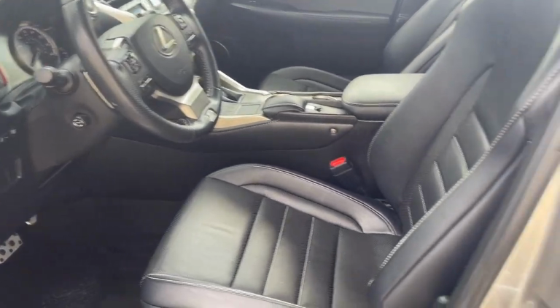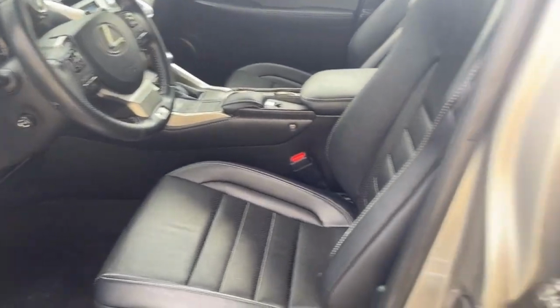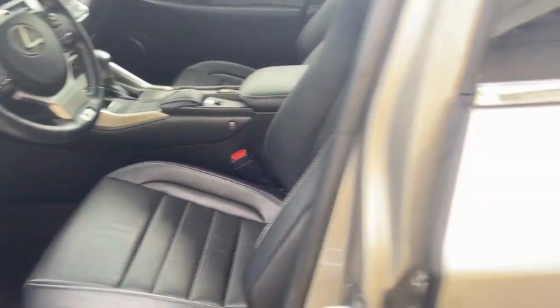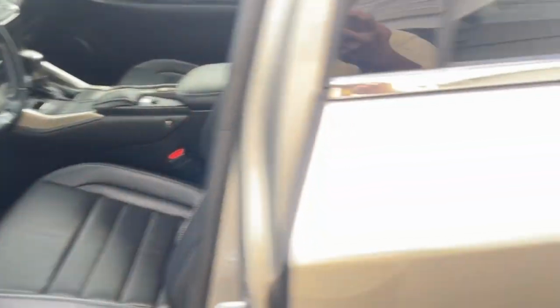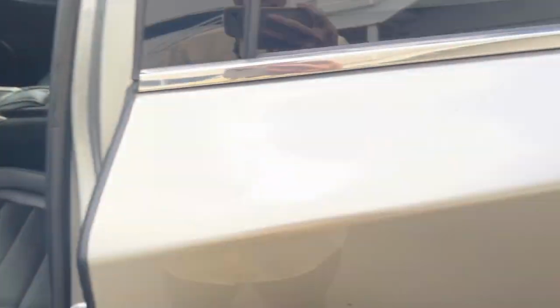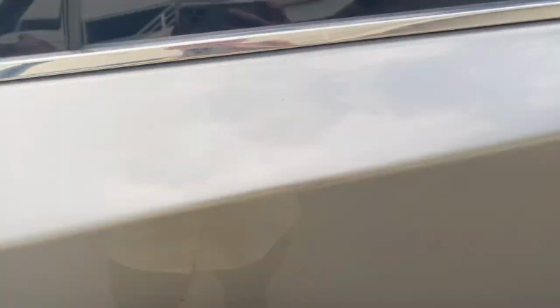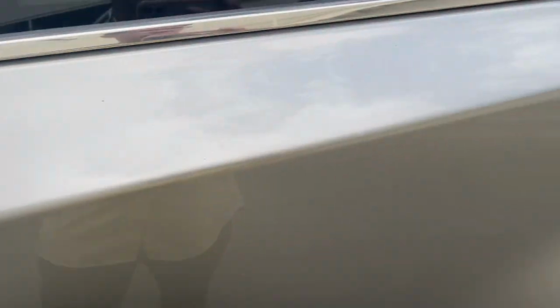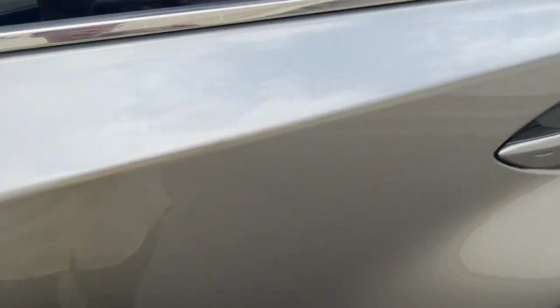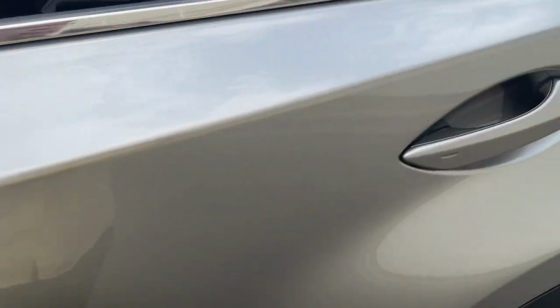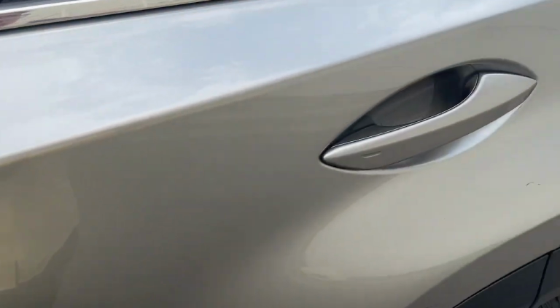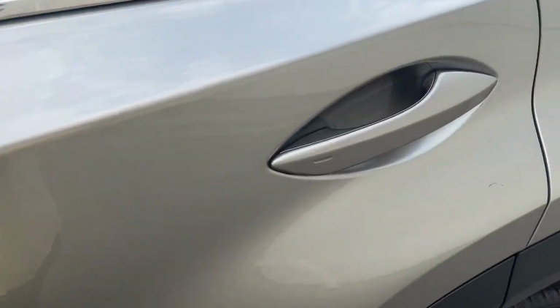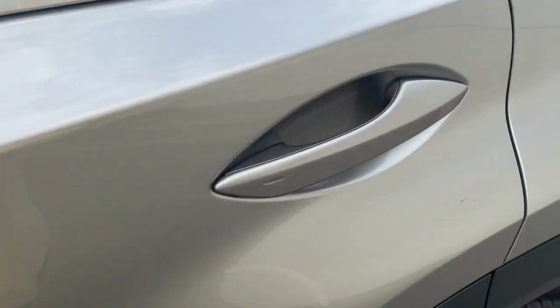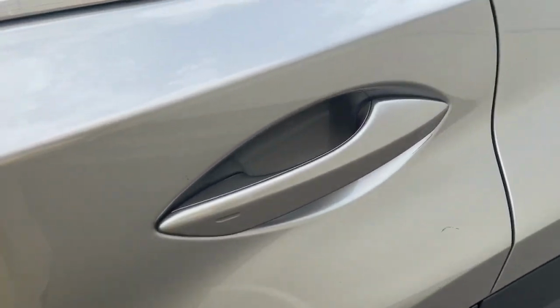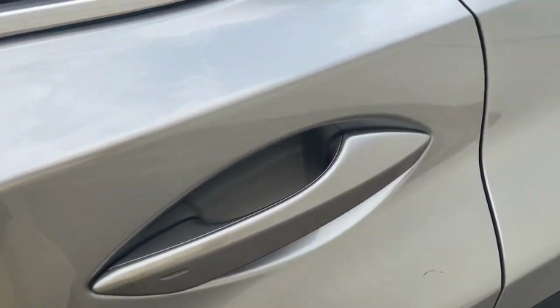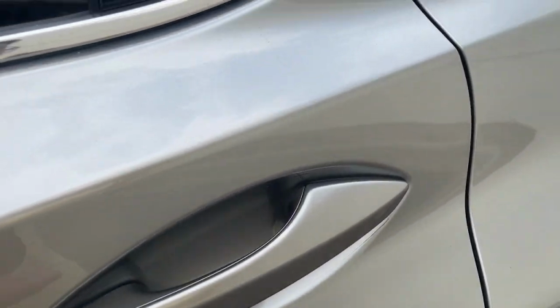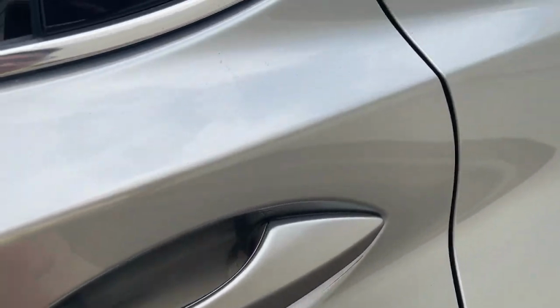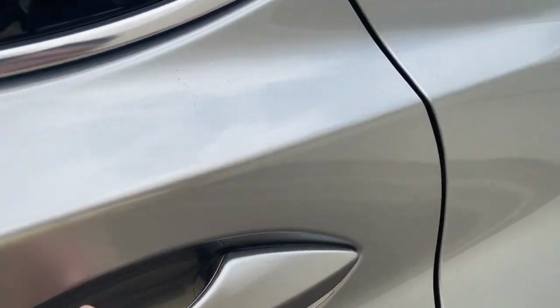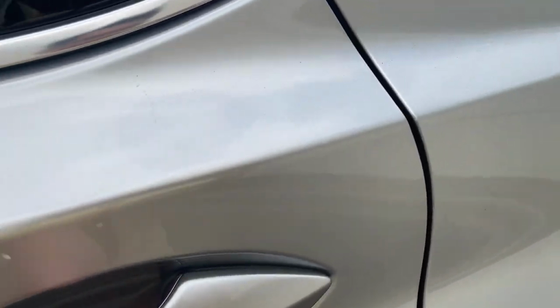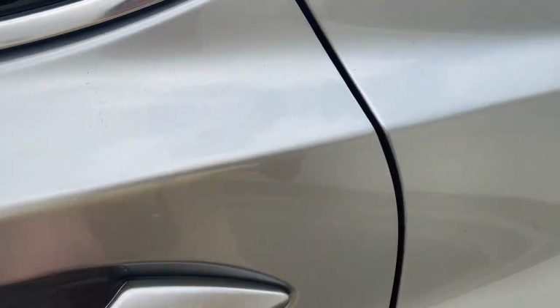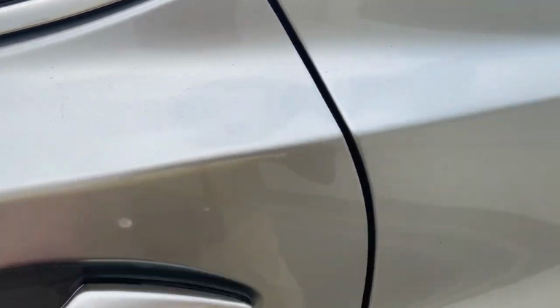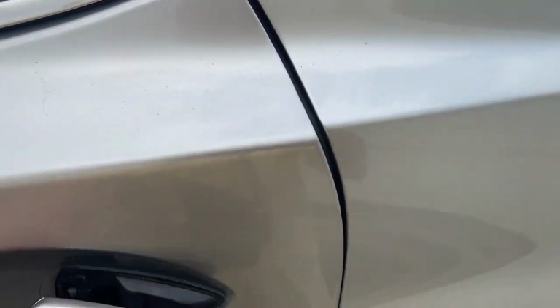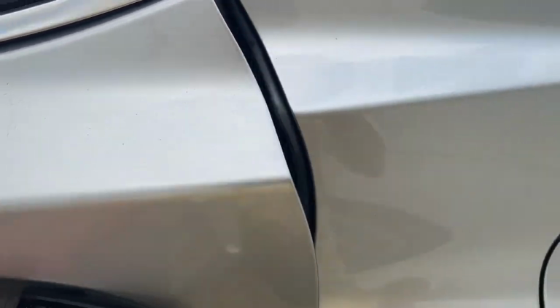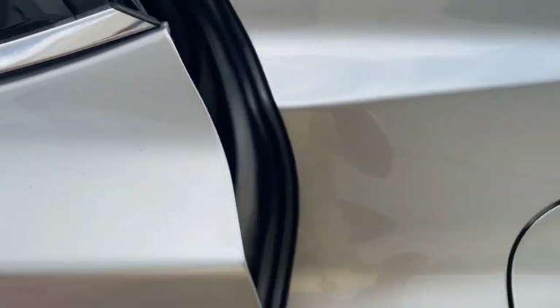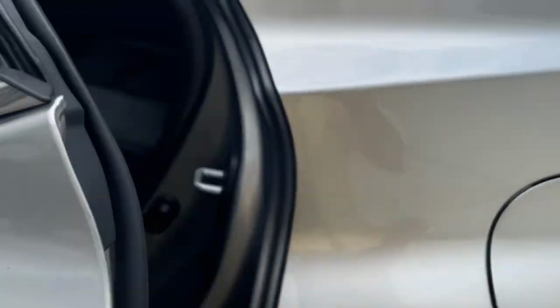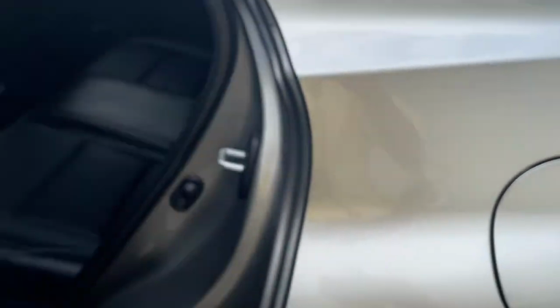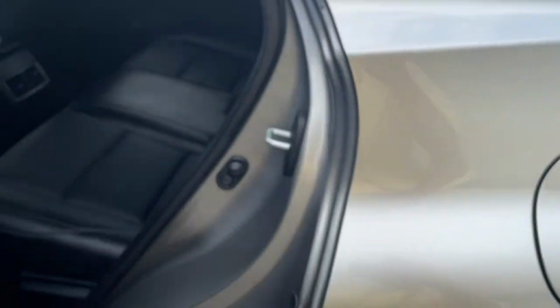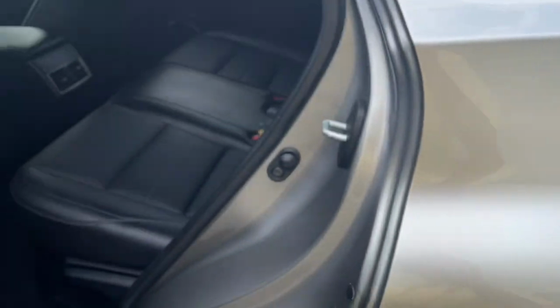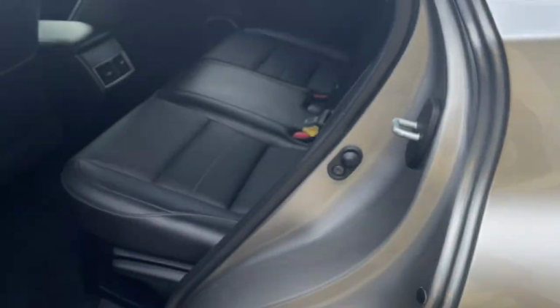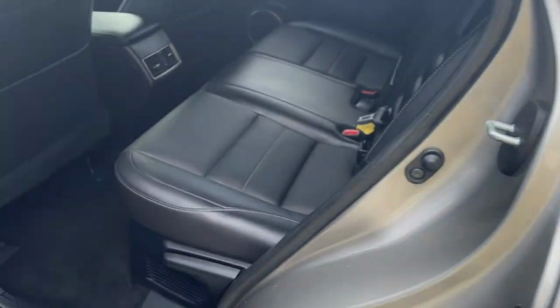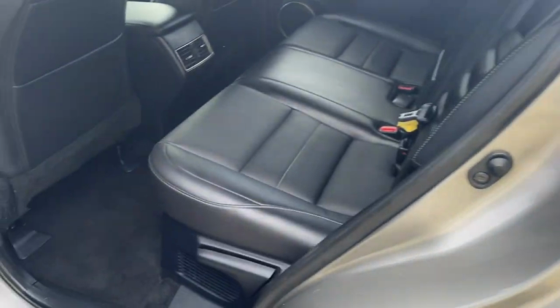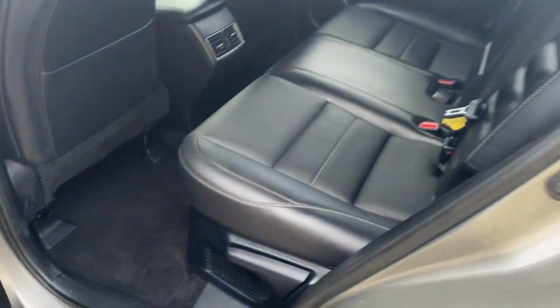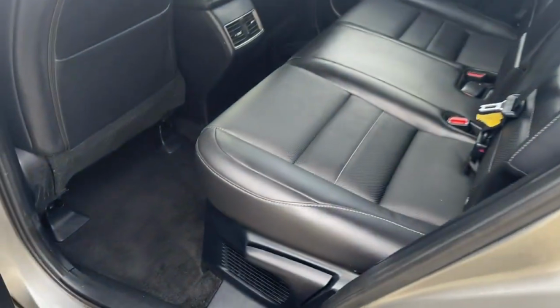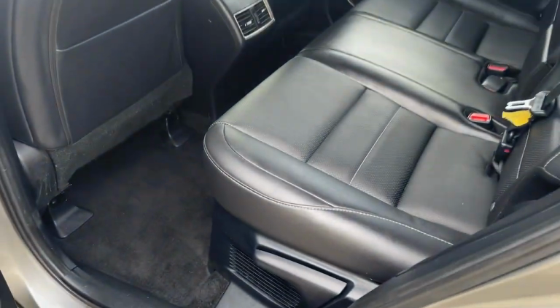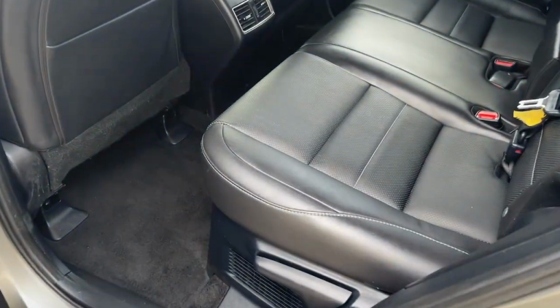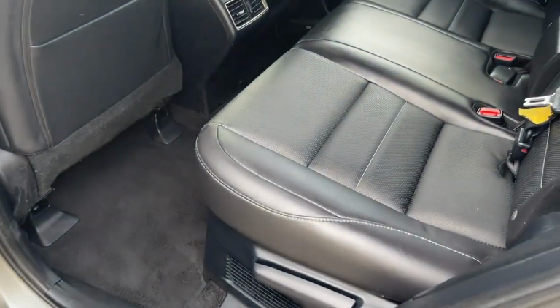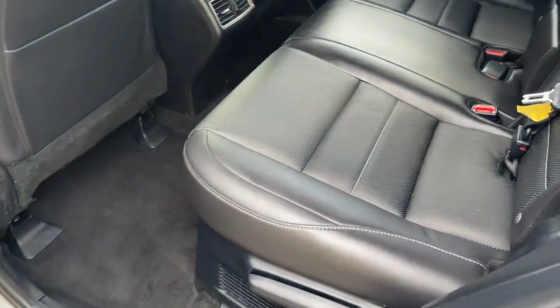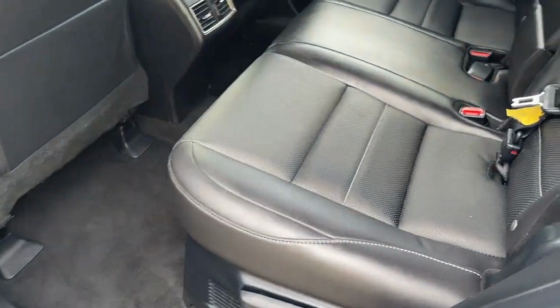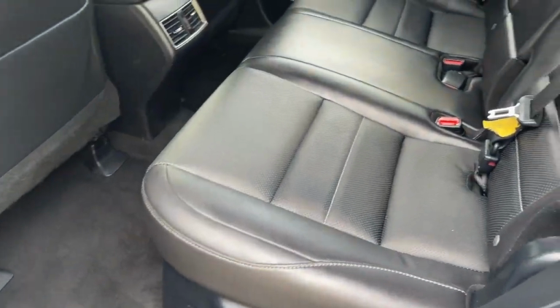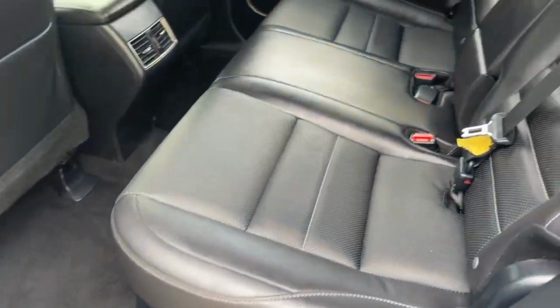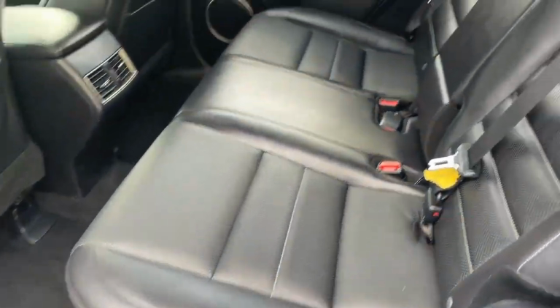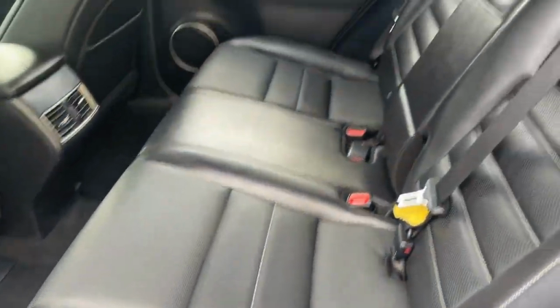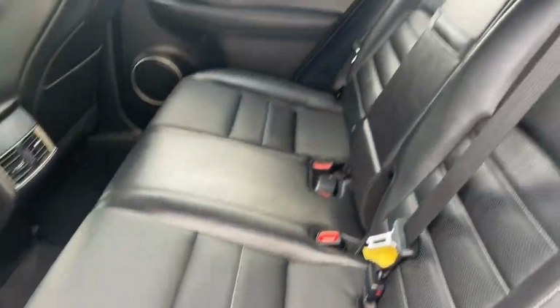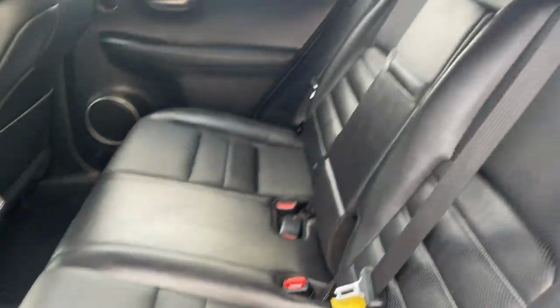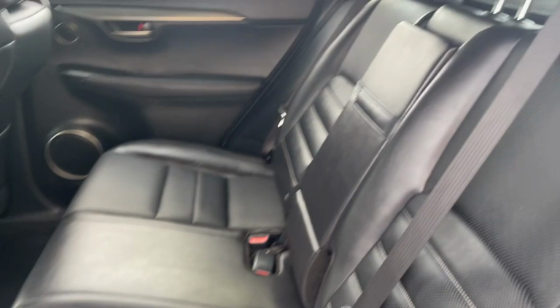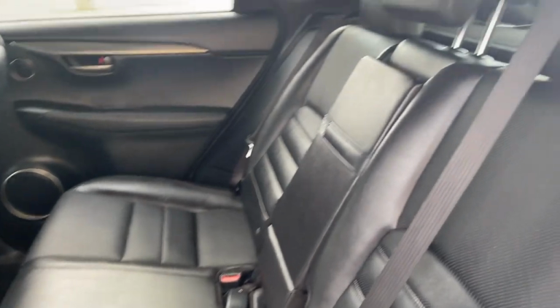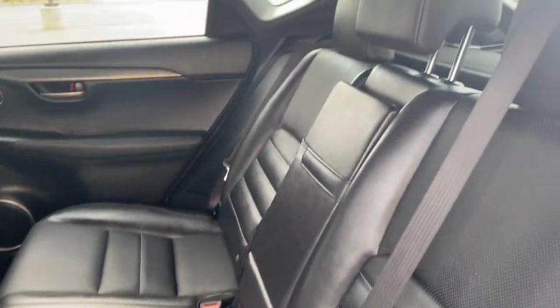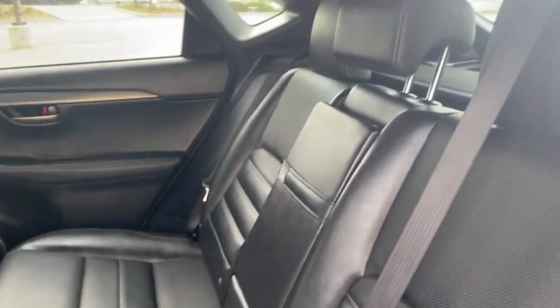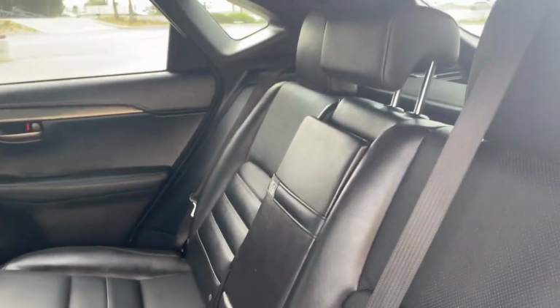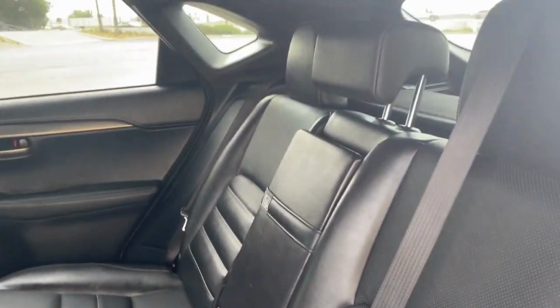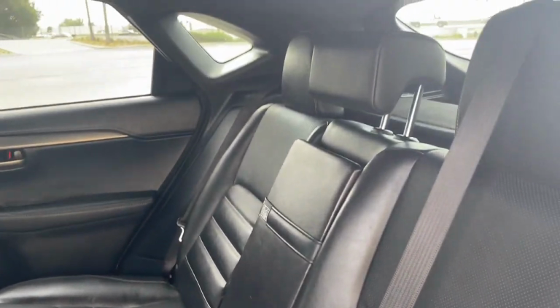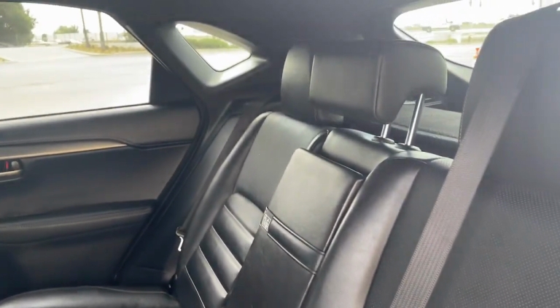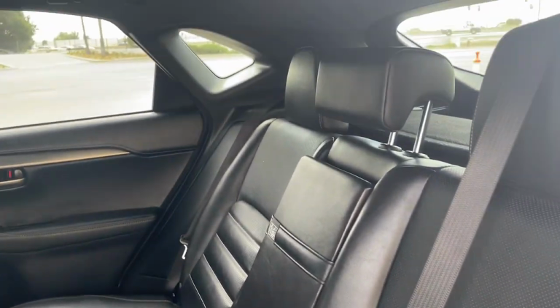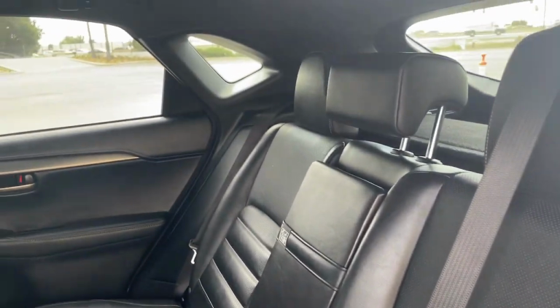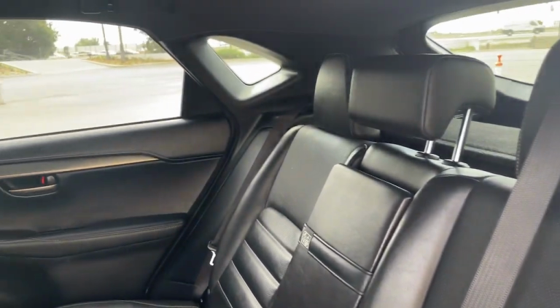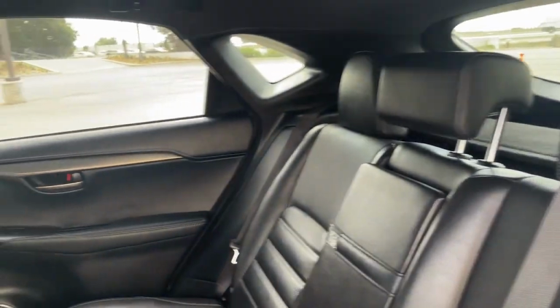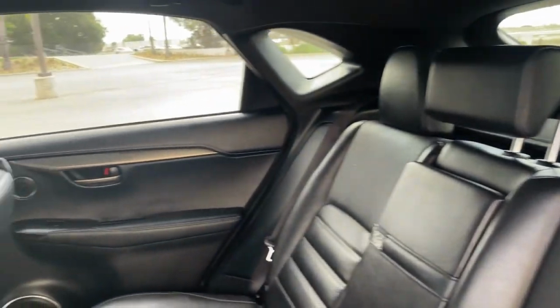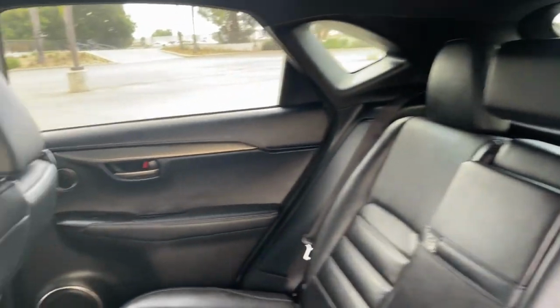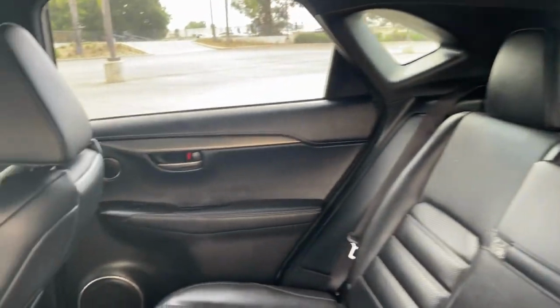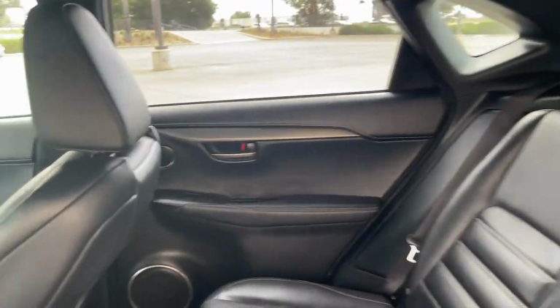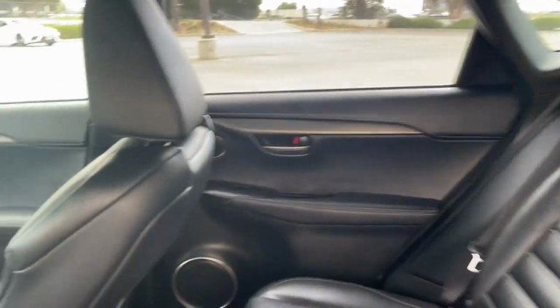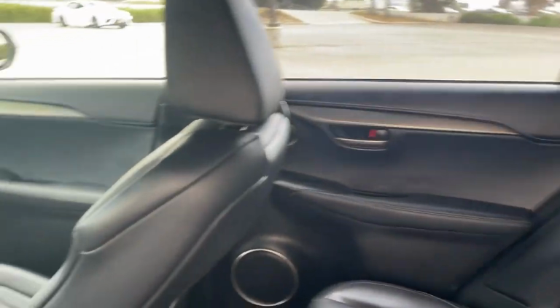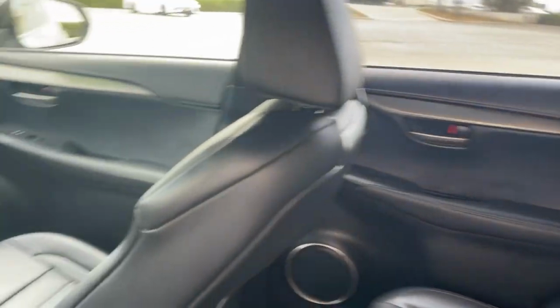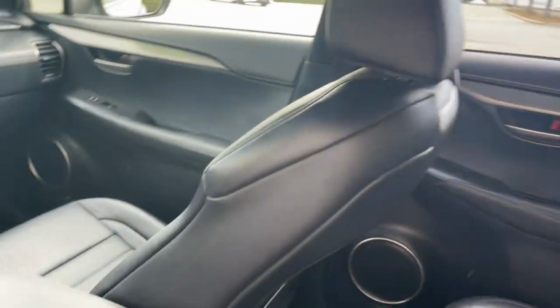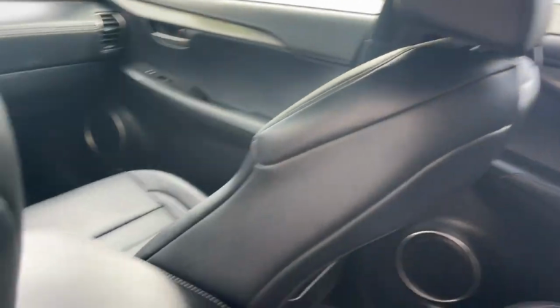Make a bold entrance in this sleek upscale NX. Come in for a test drive. Our team will make it the best part of your day.